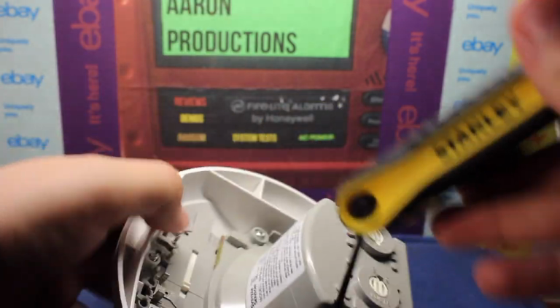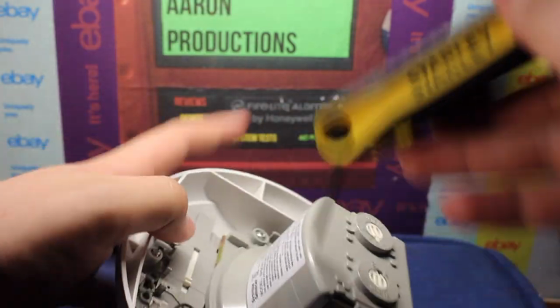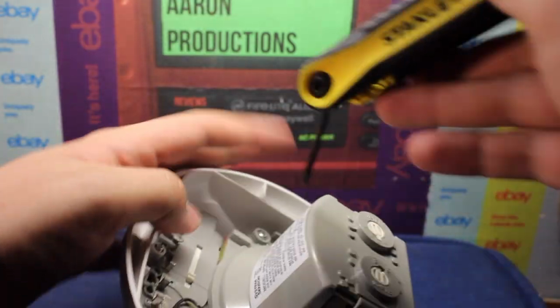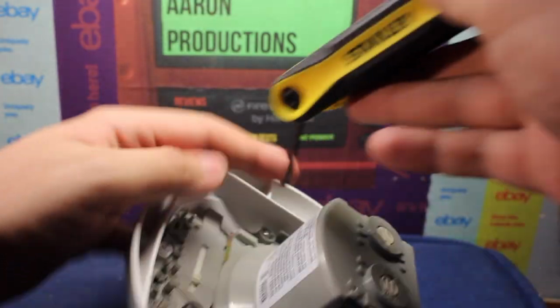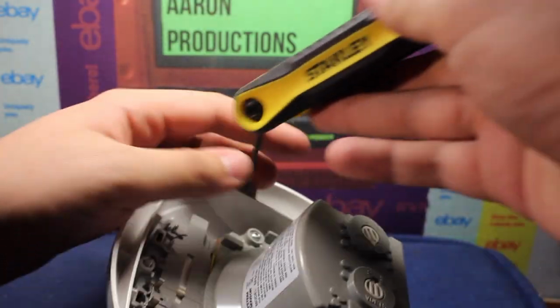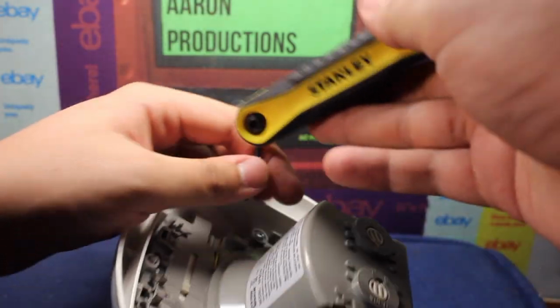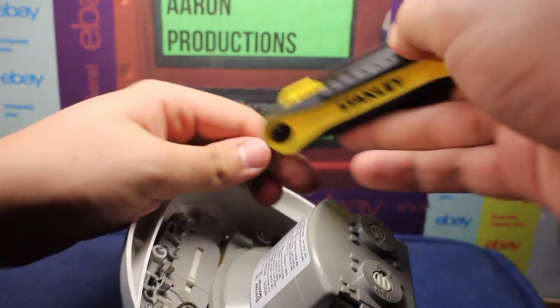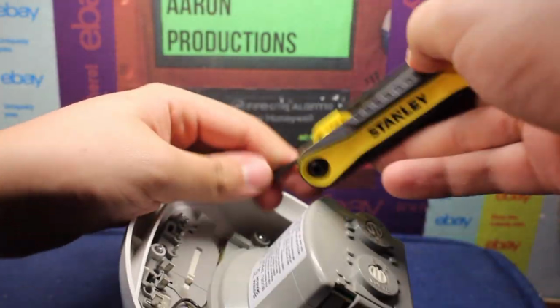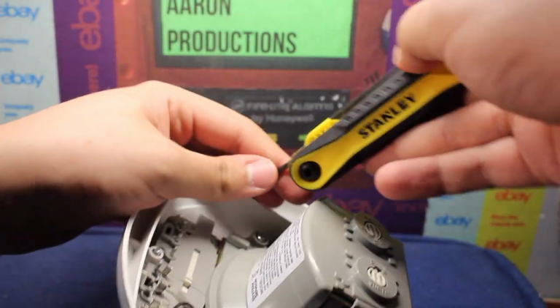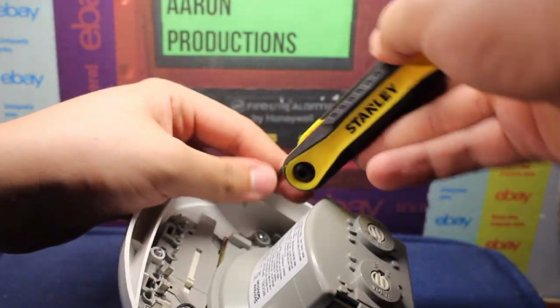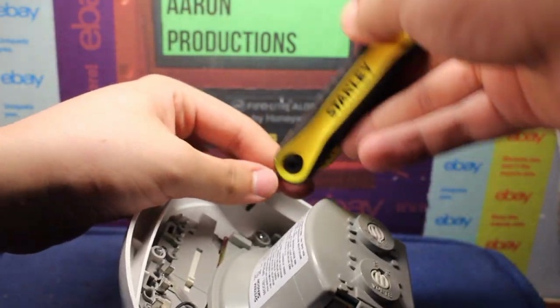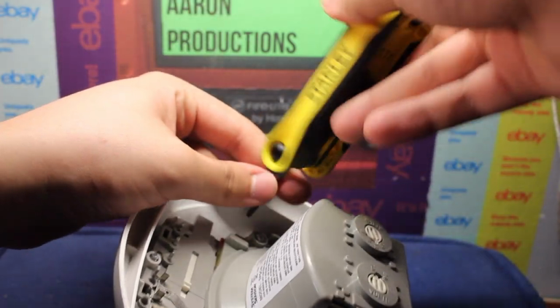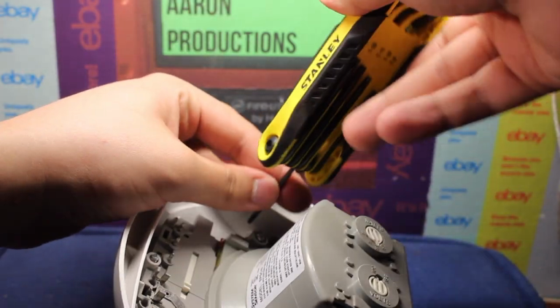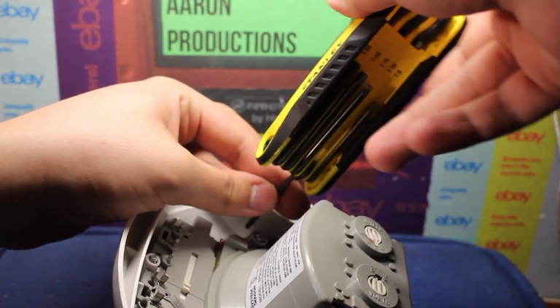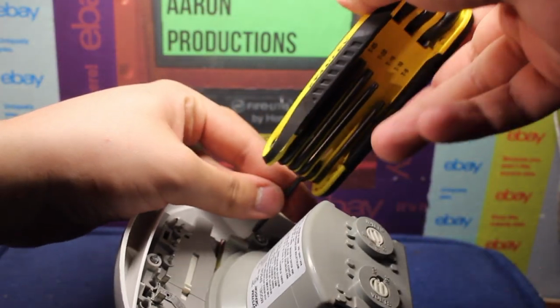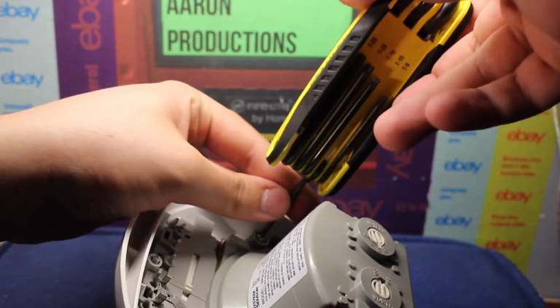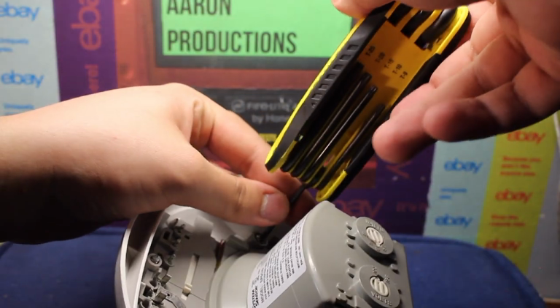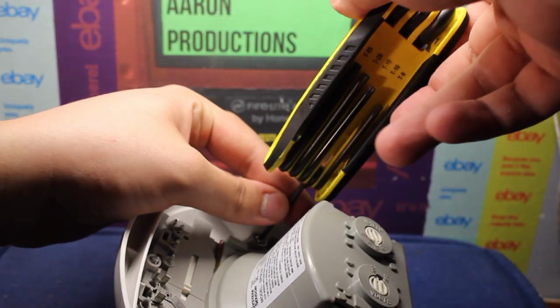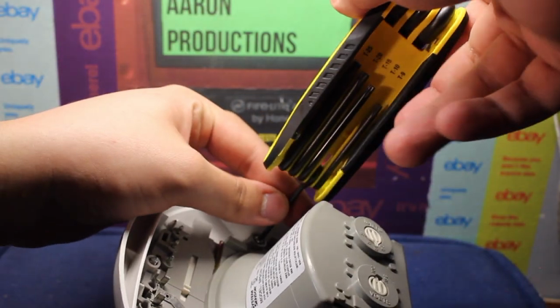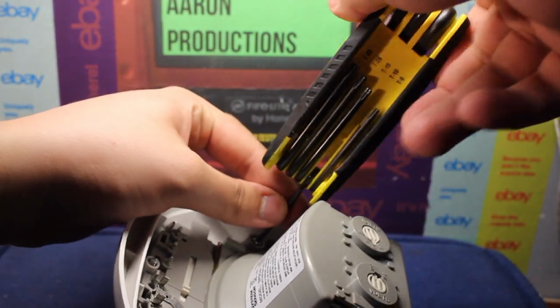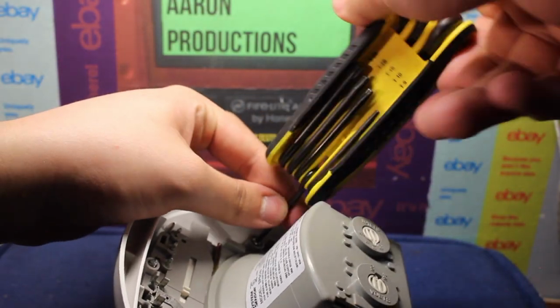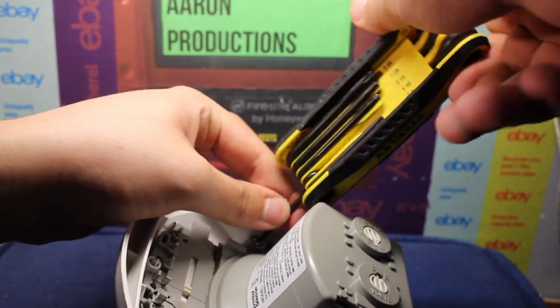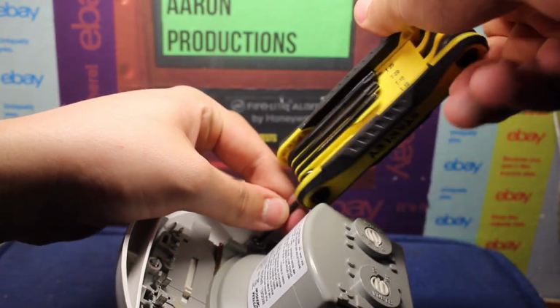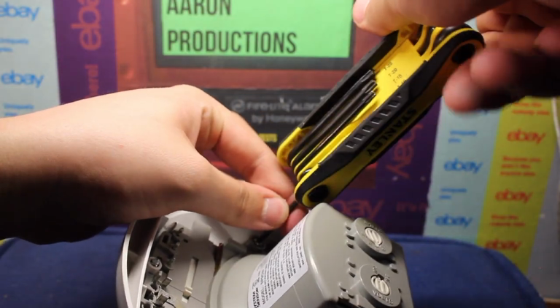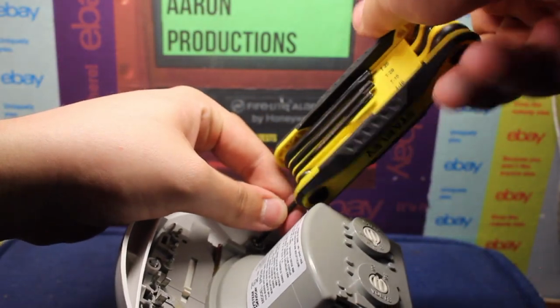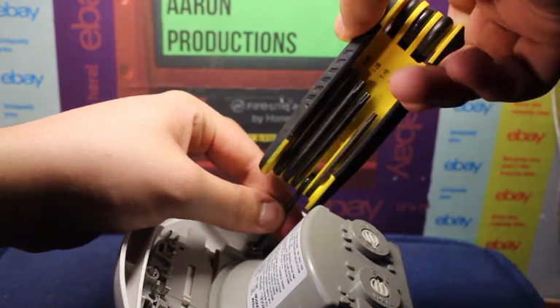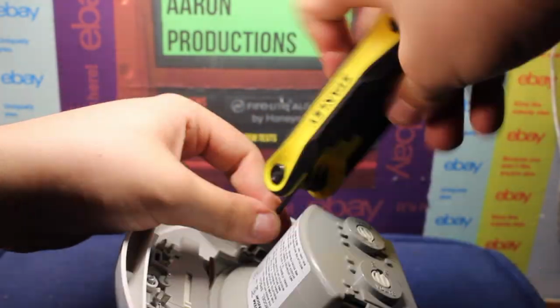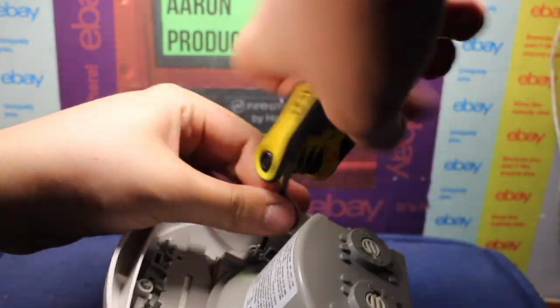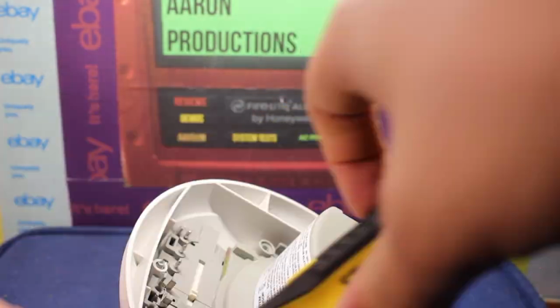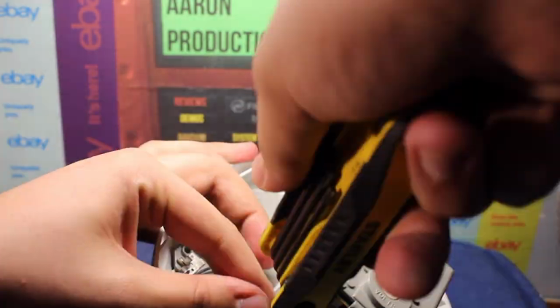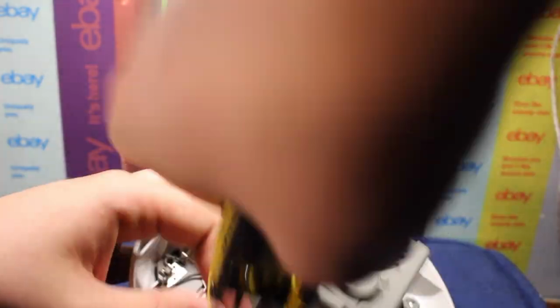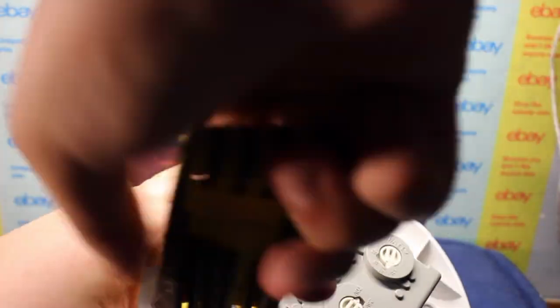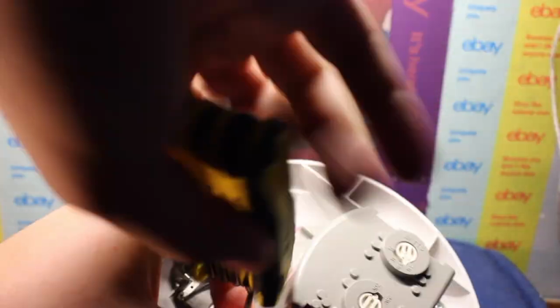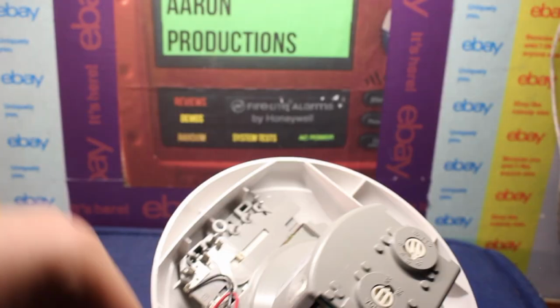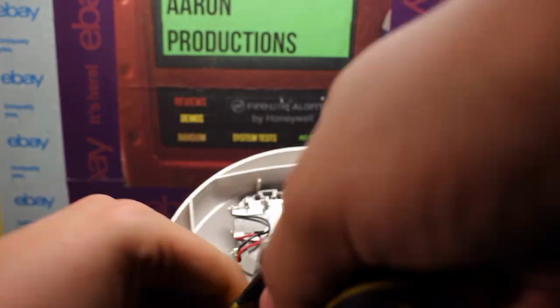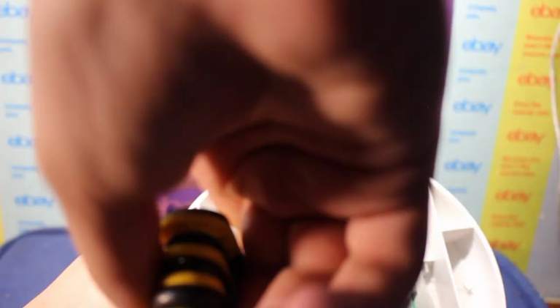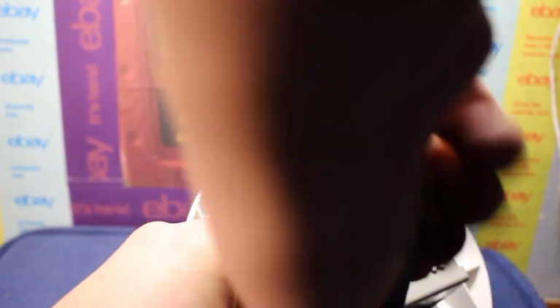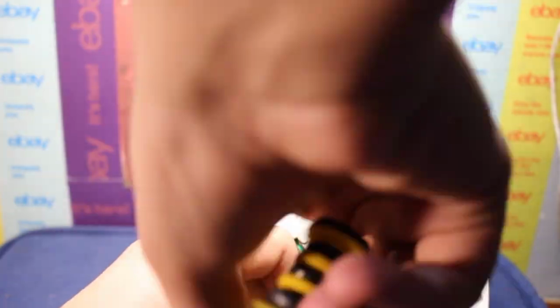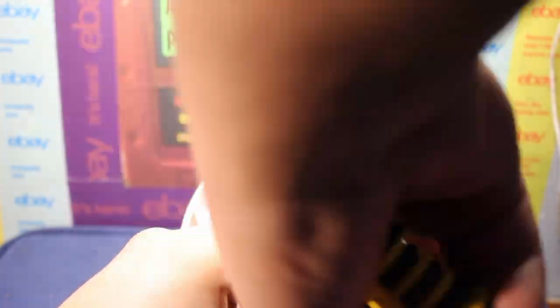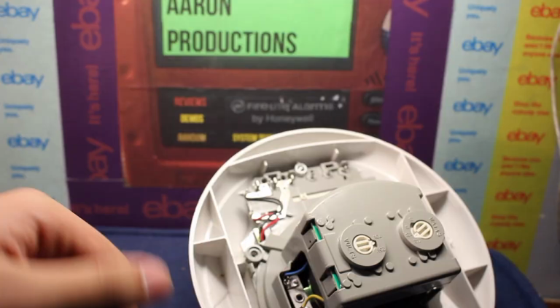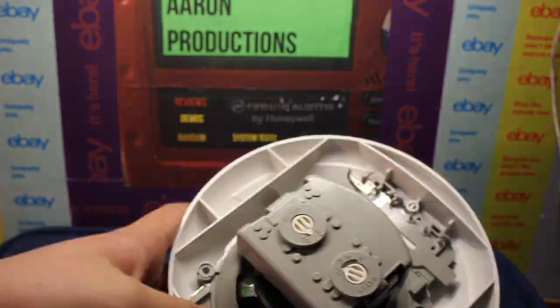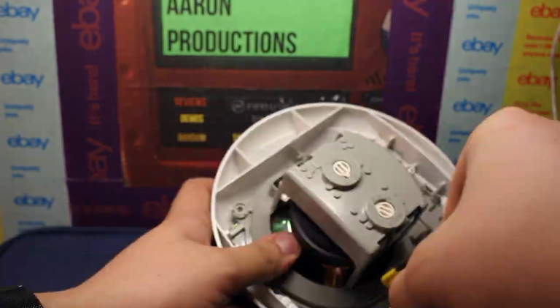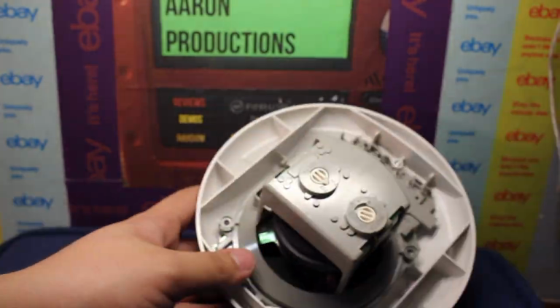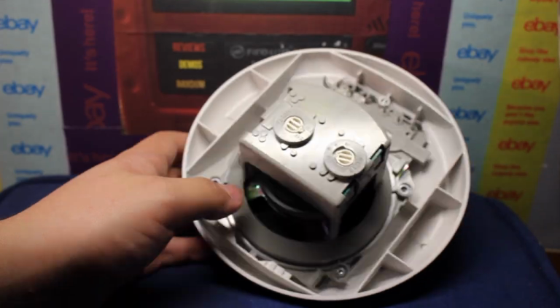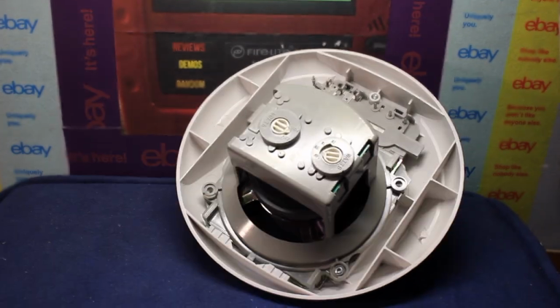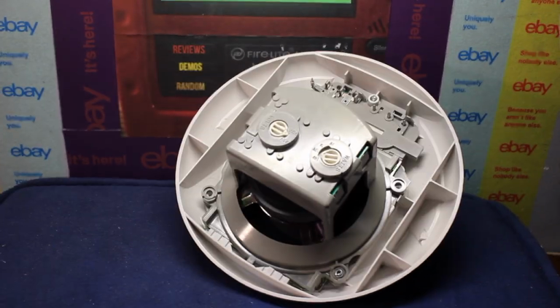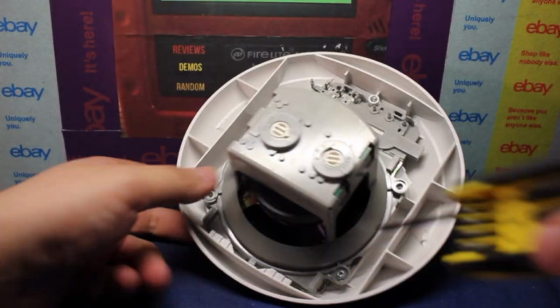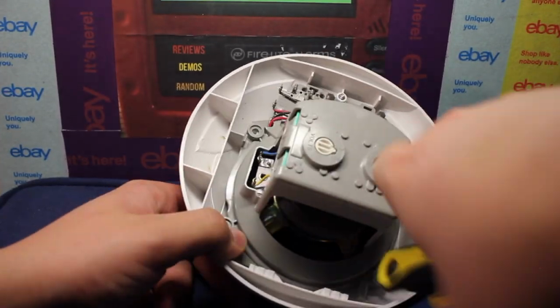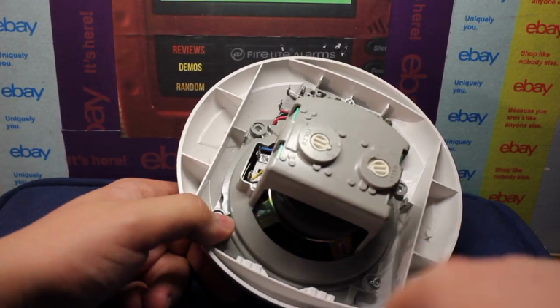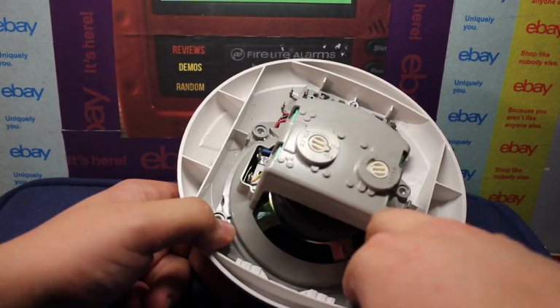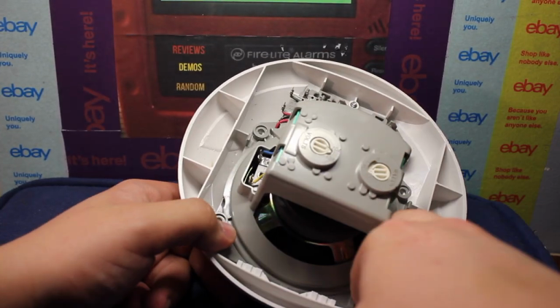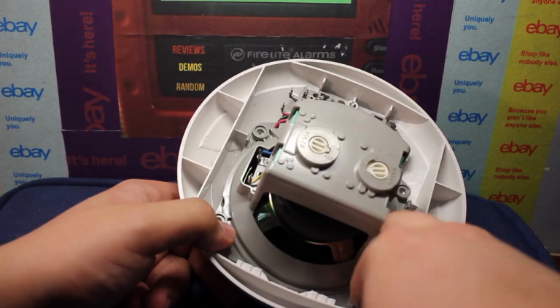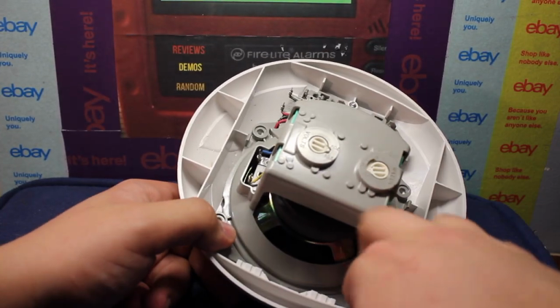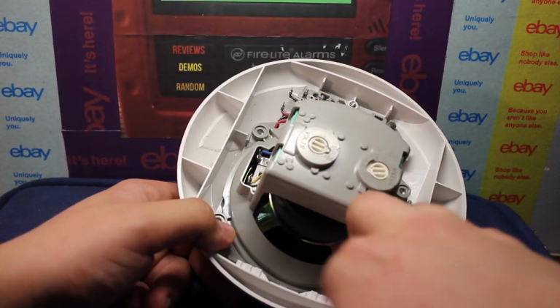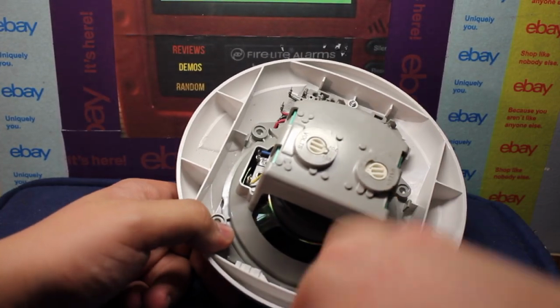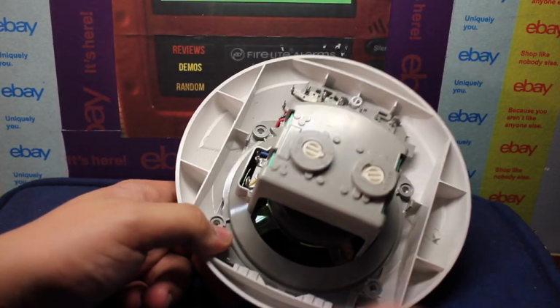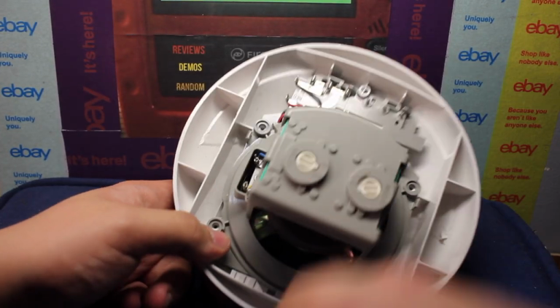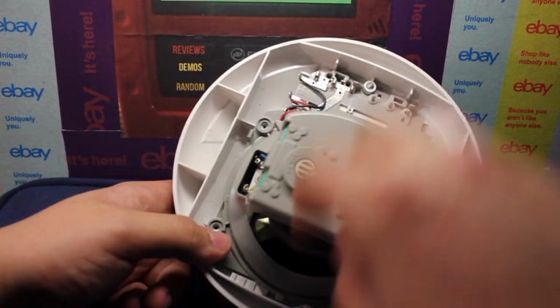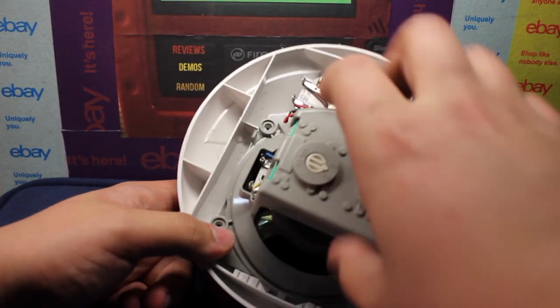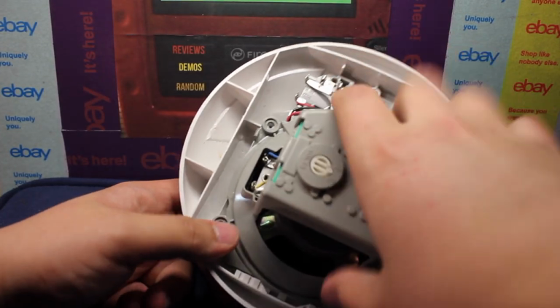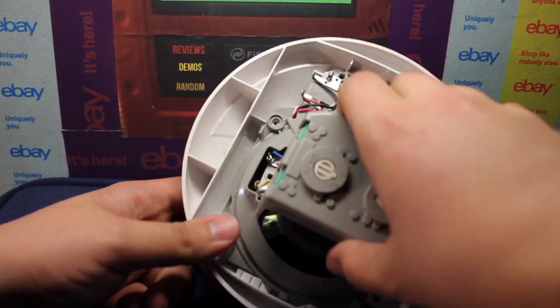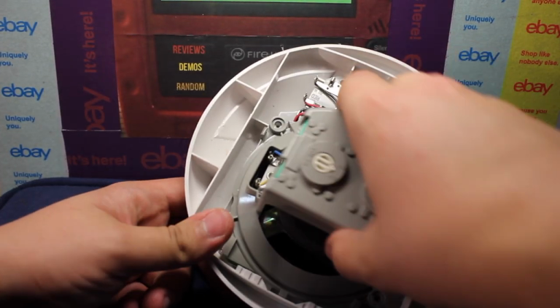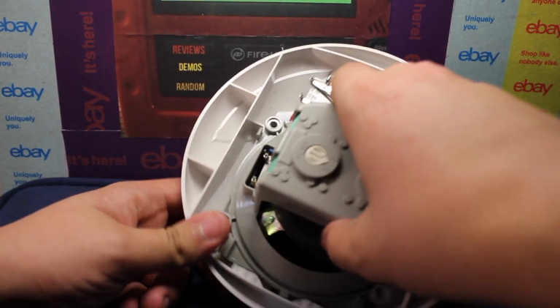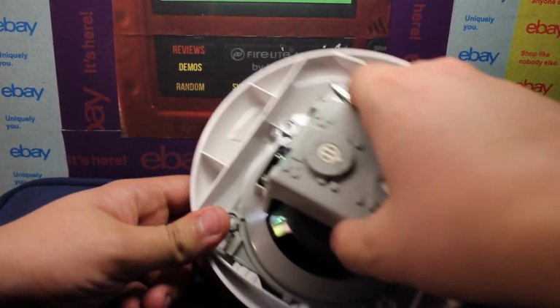So all we're going to do is unscrew it. I think that should be it.